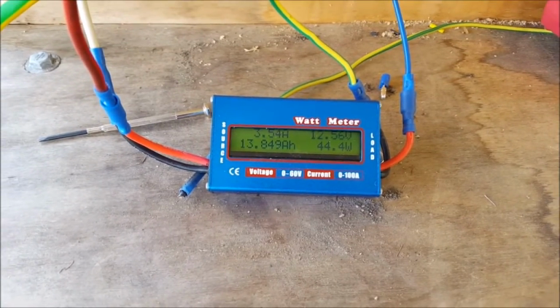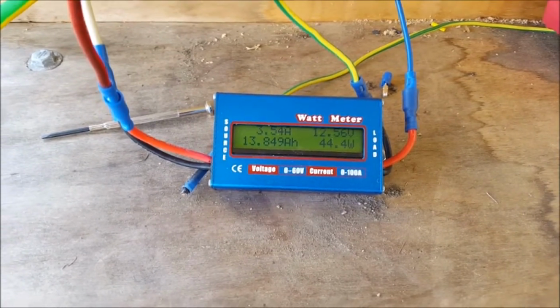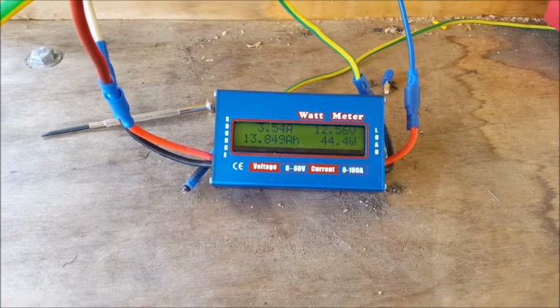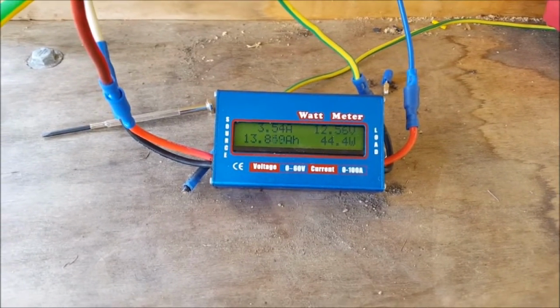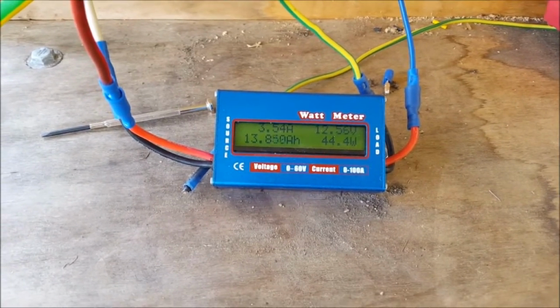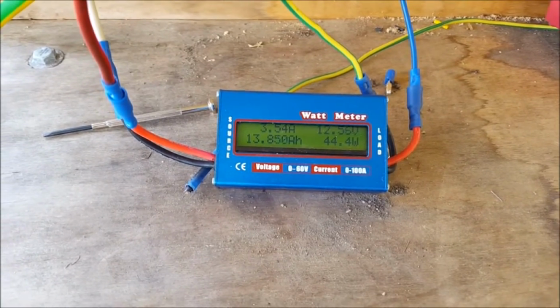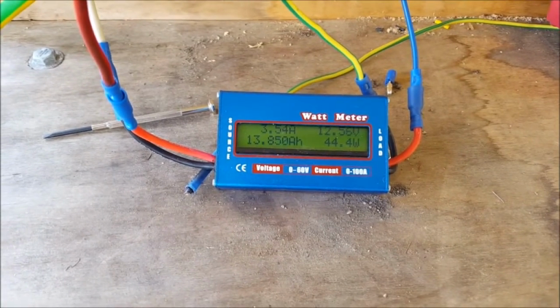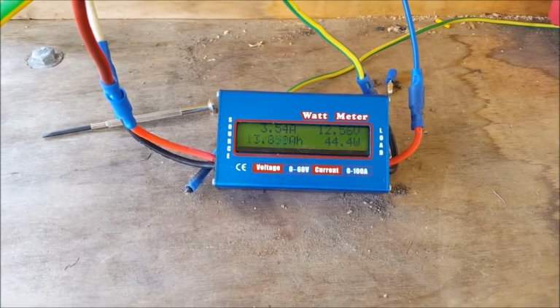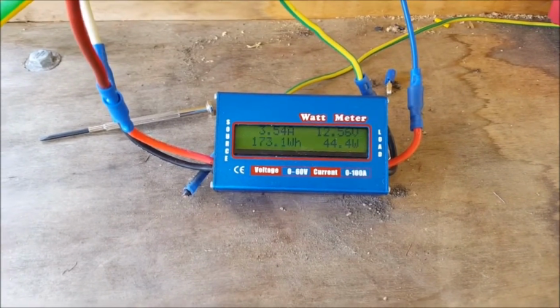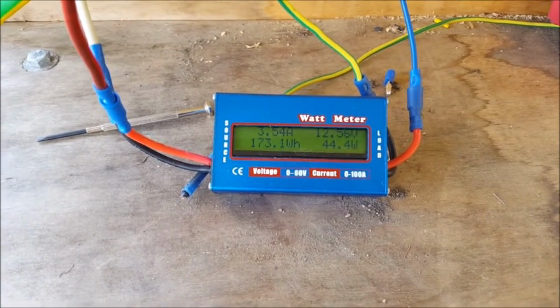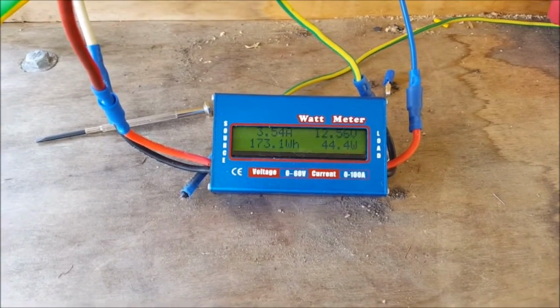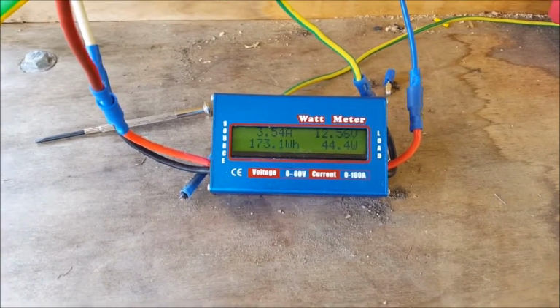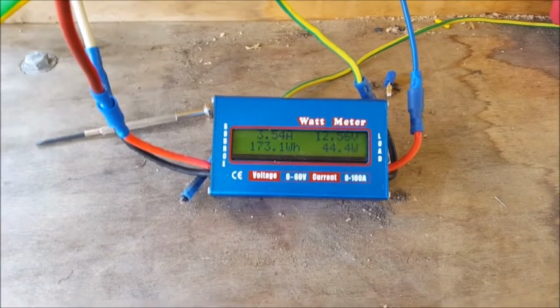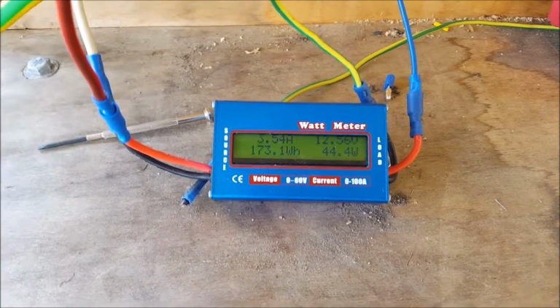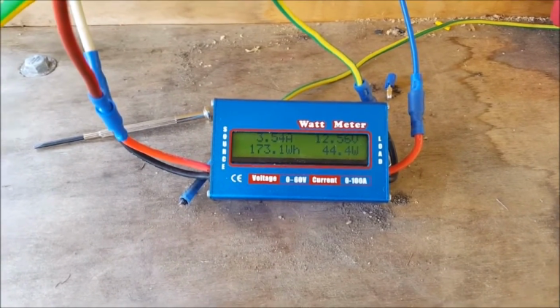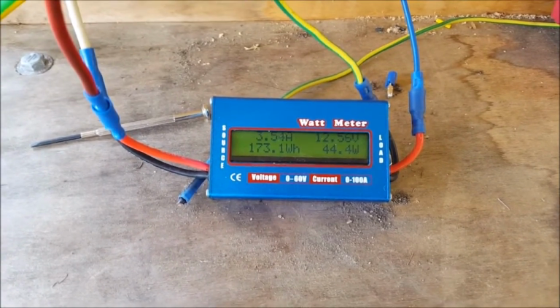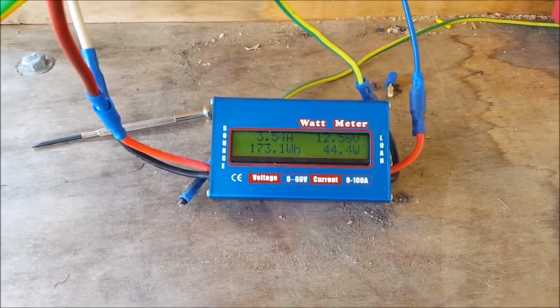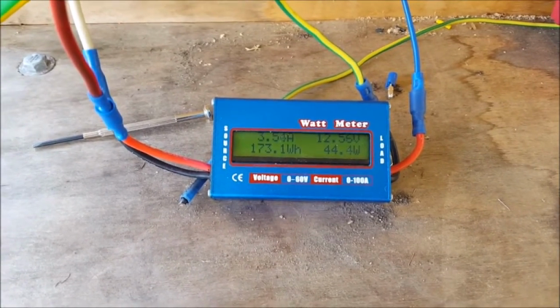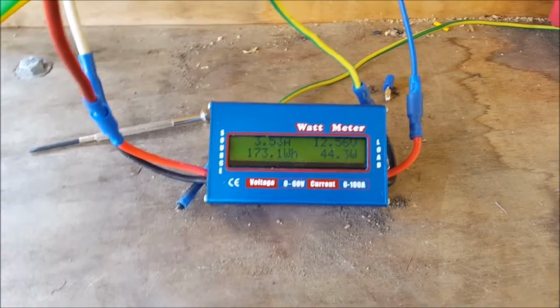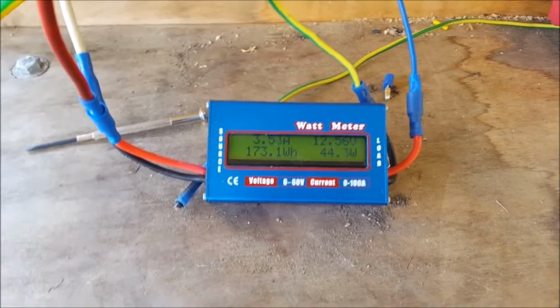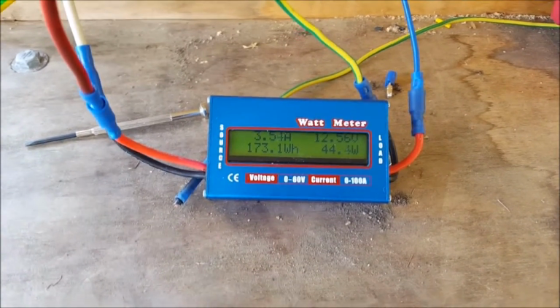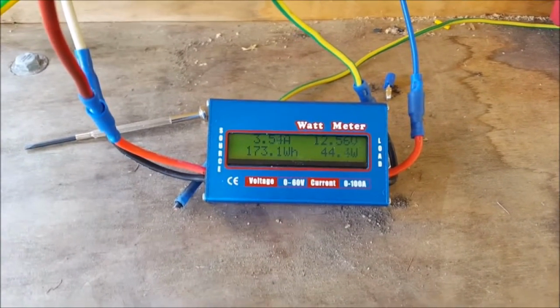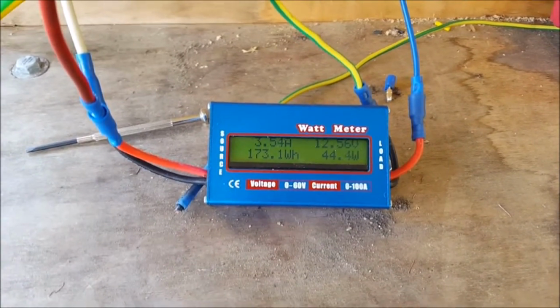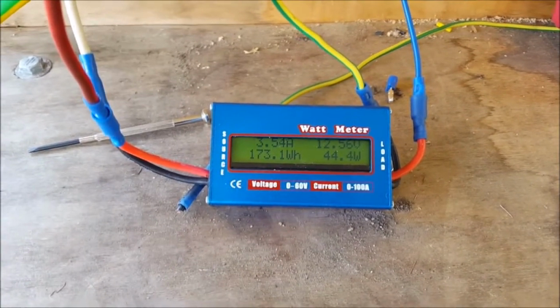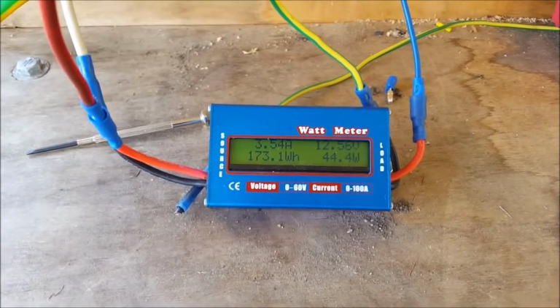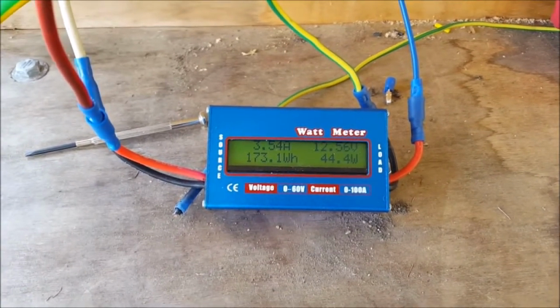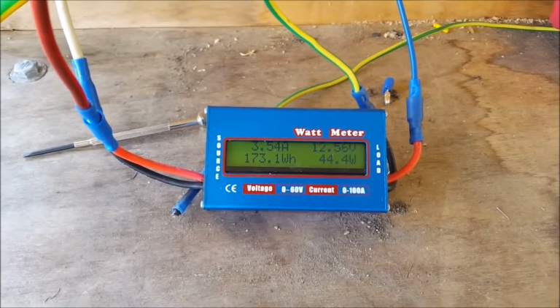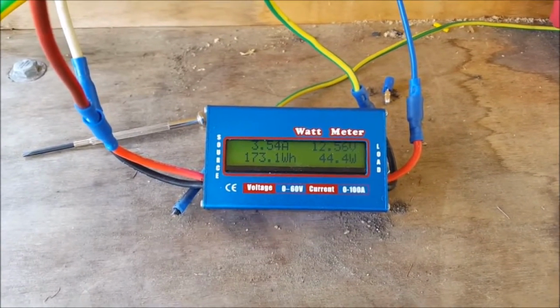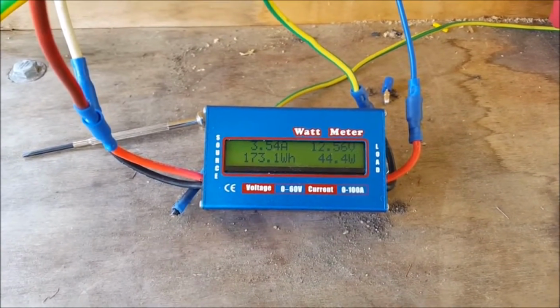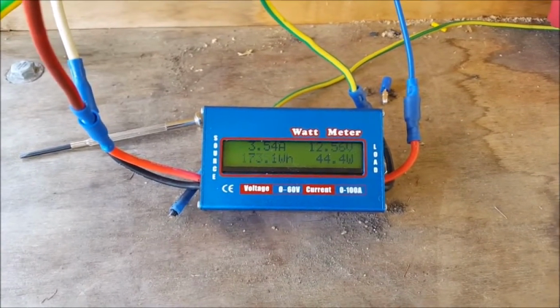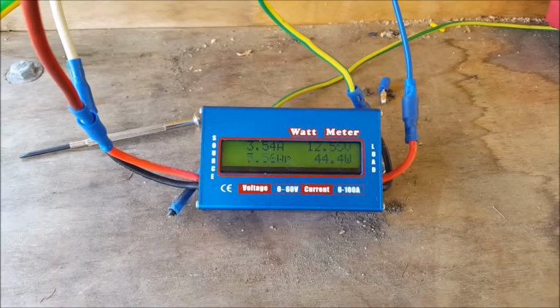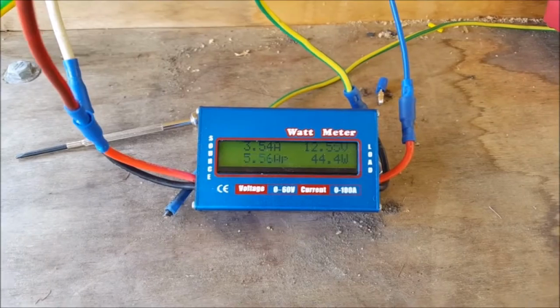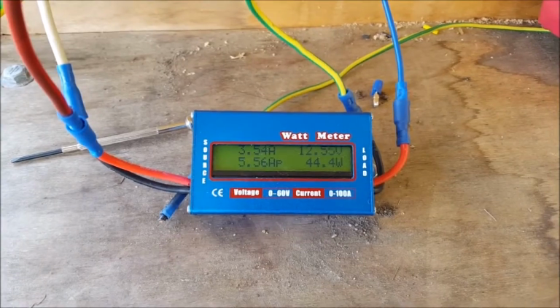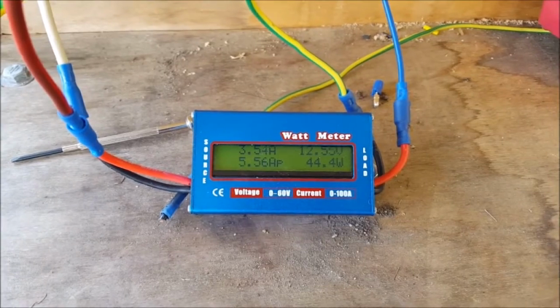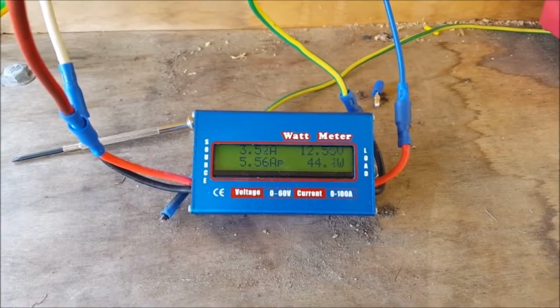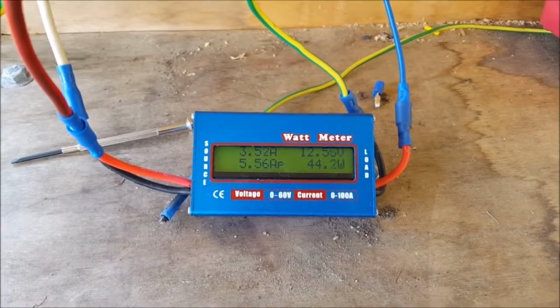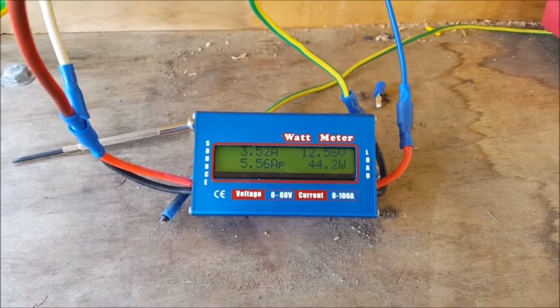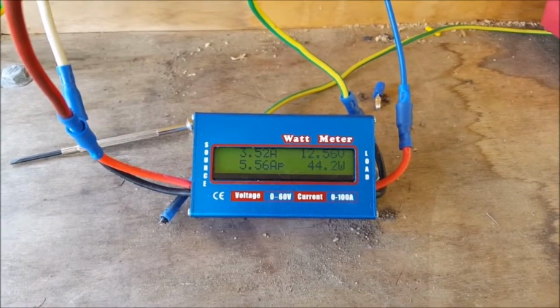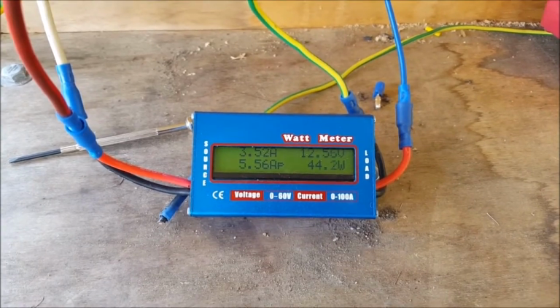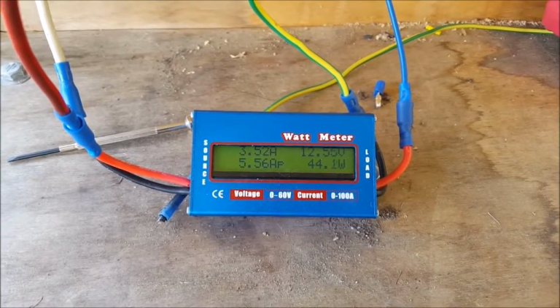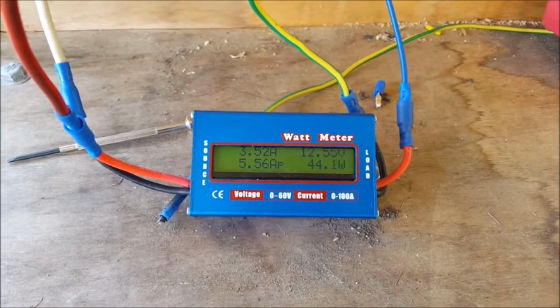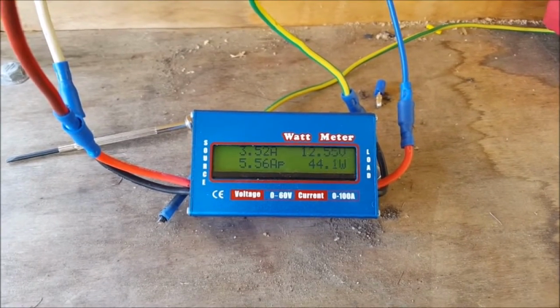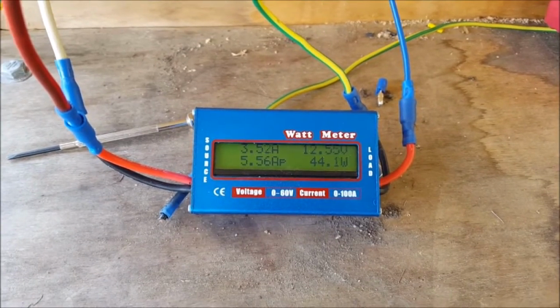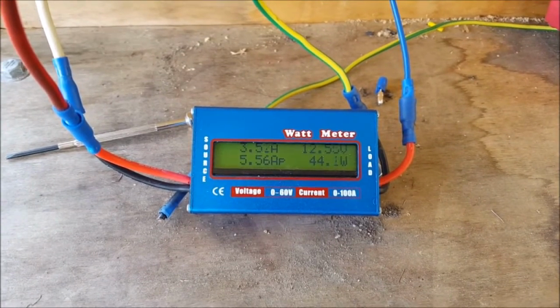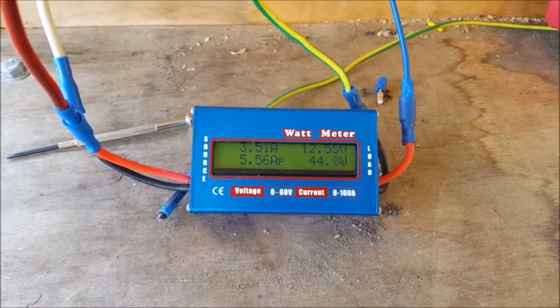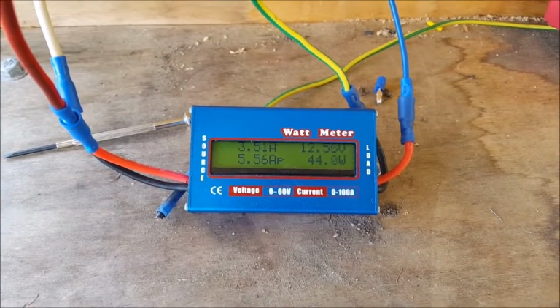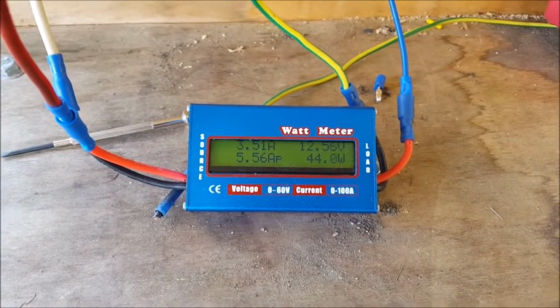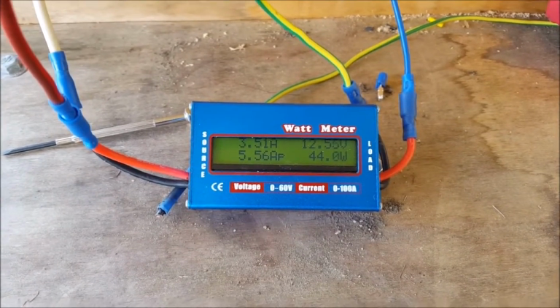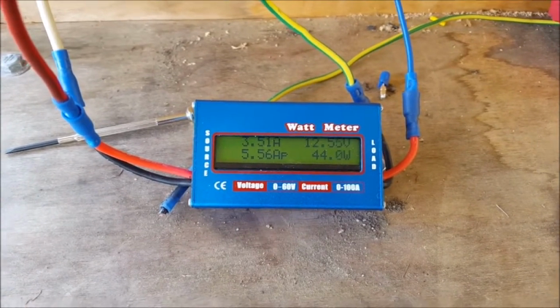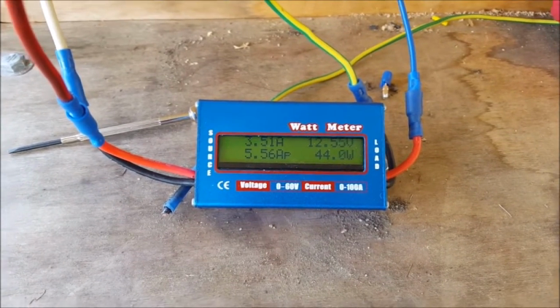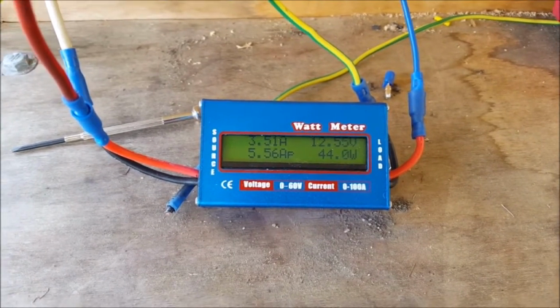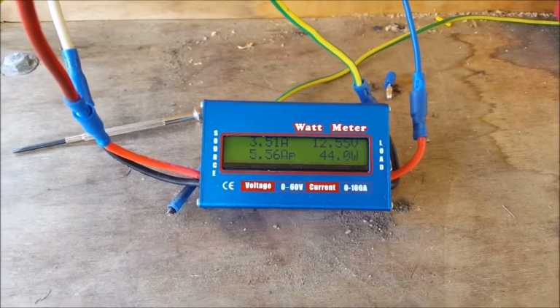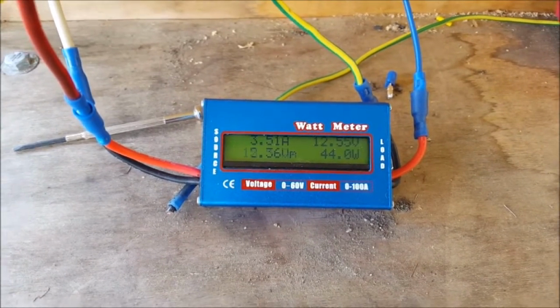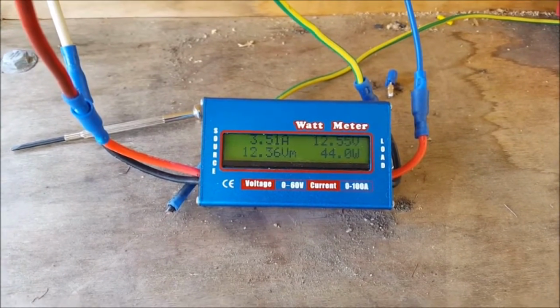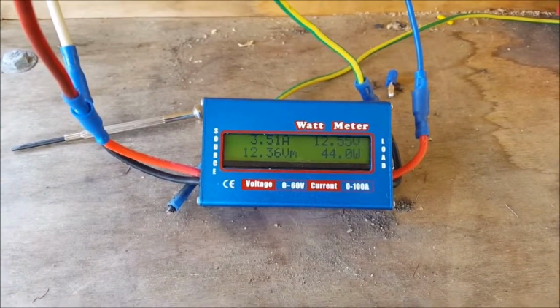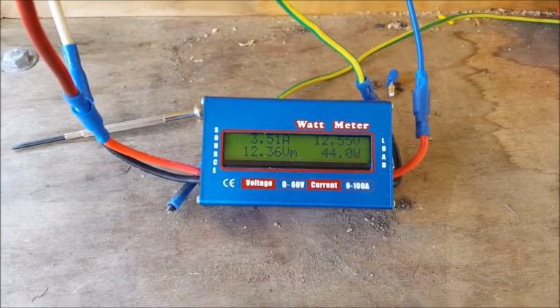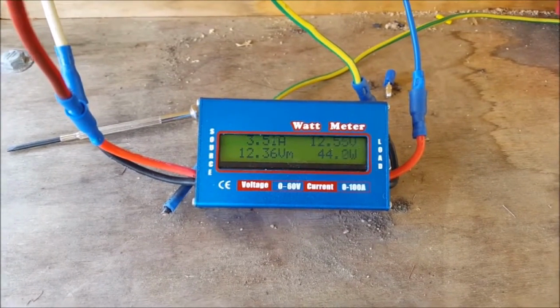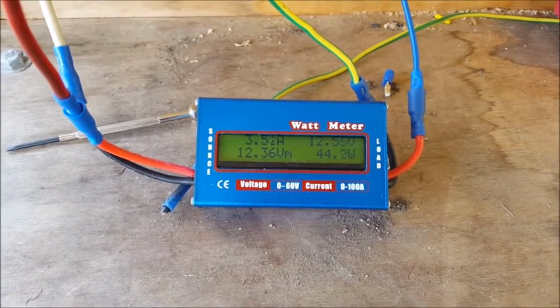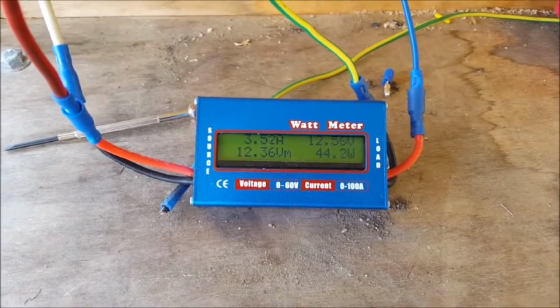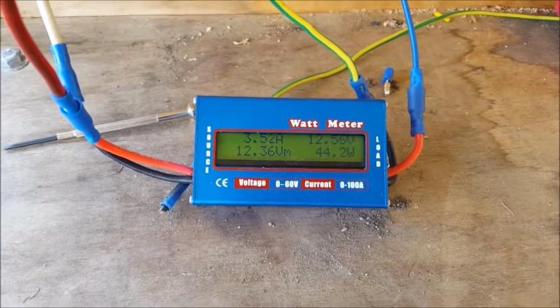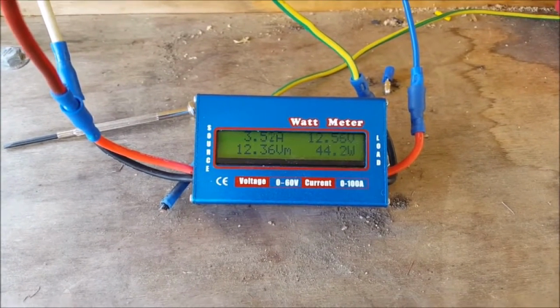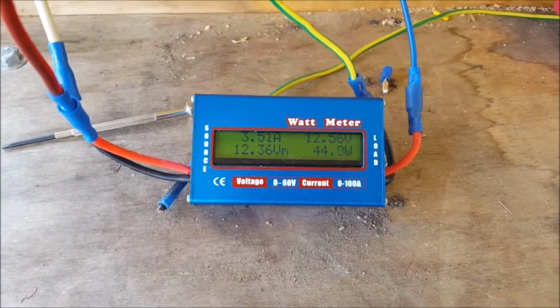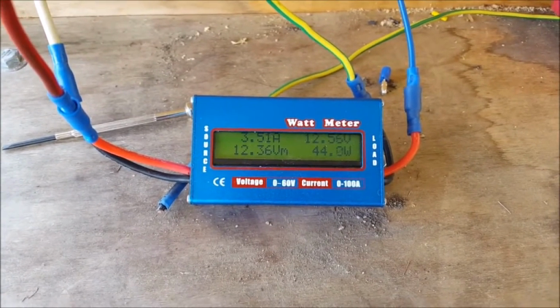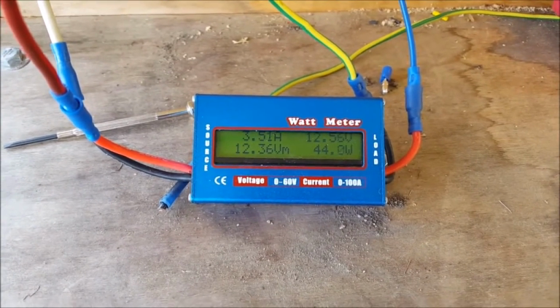600 watts where the panel should definitely fix that. Anyway, thanks for watching, I'll talk to you in another video.